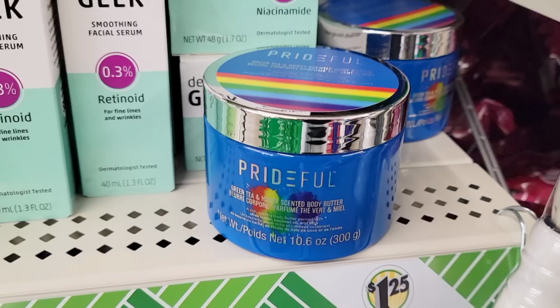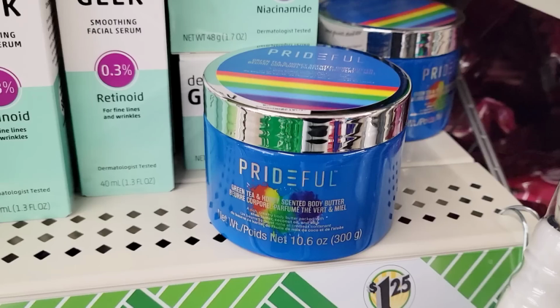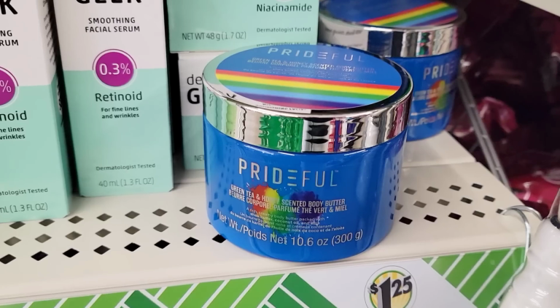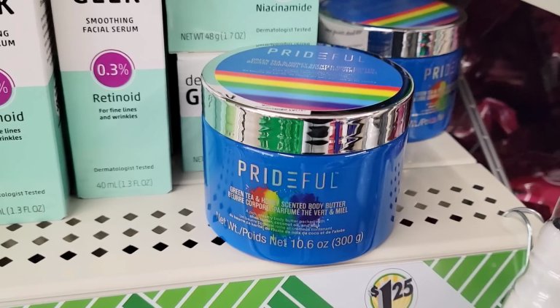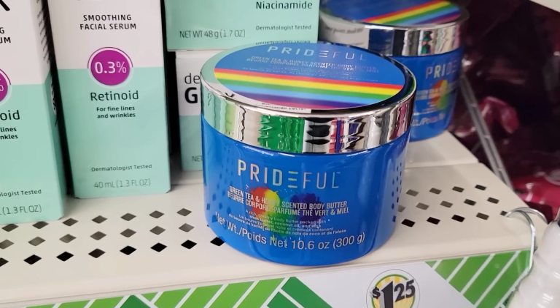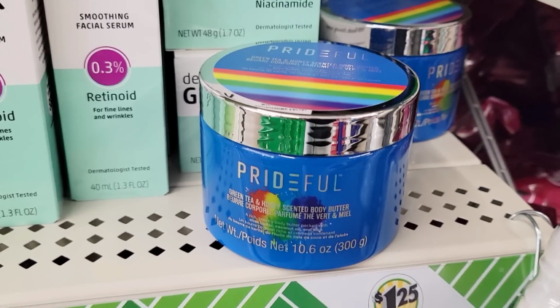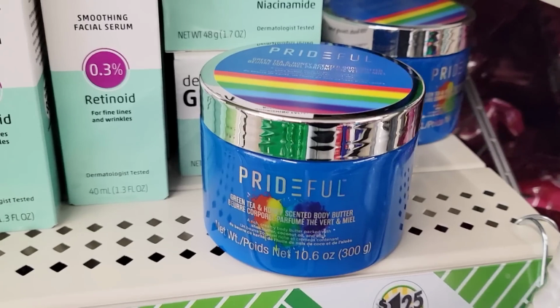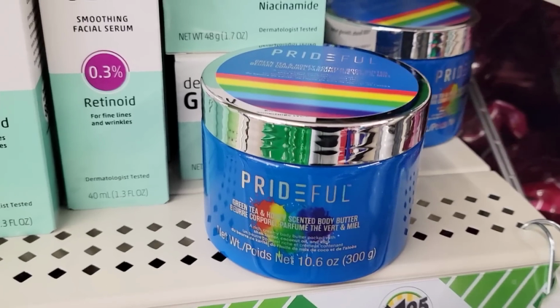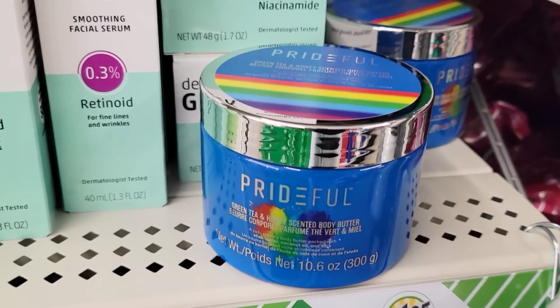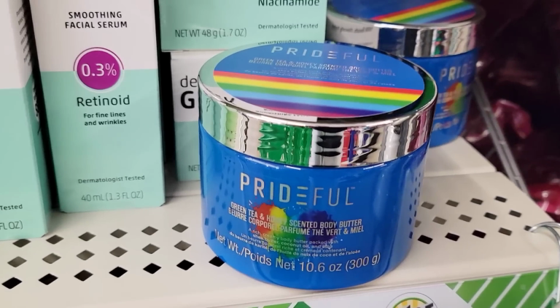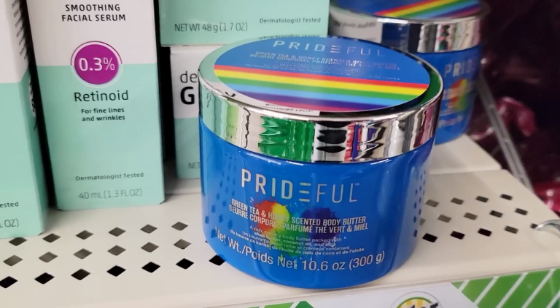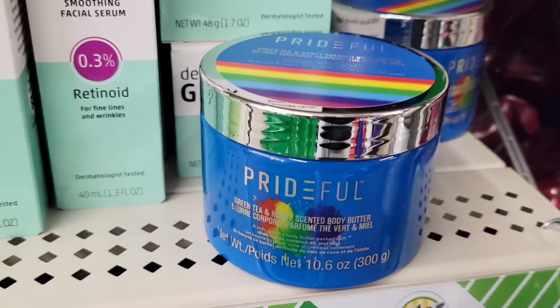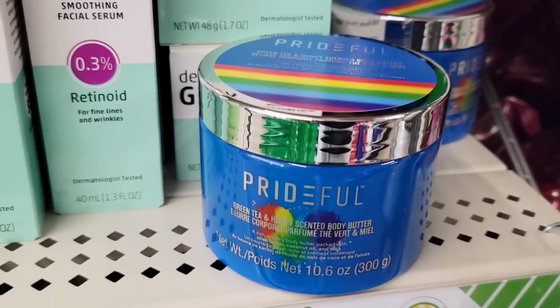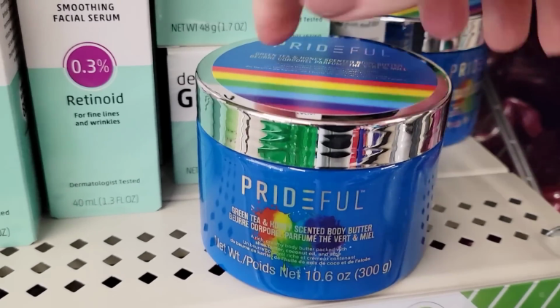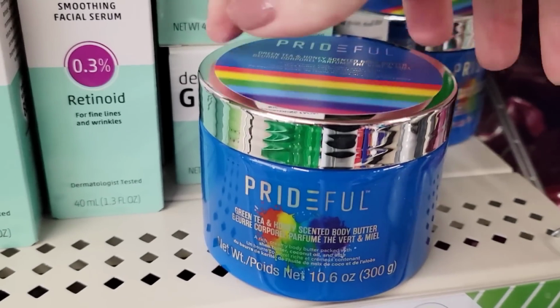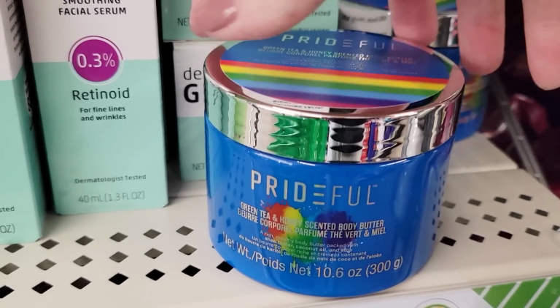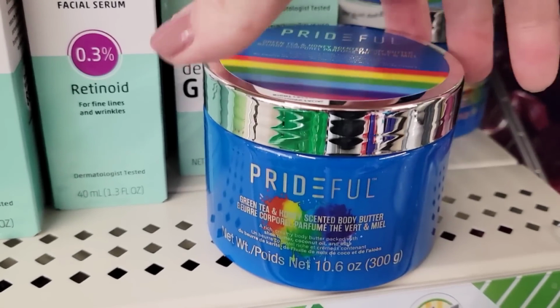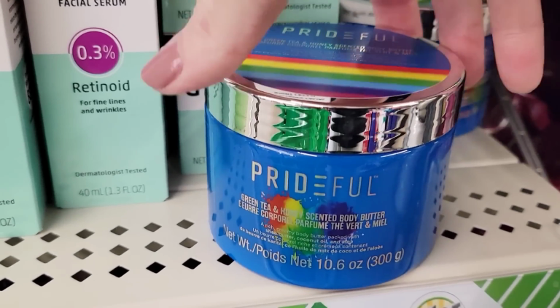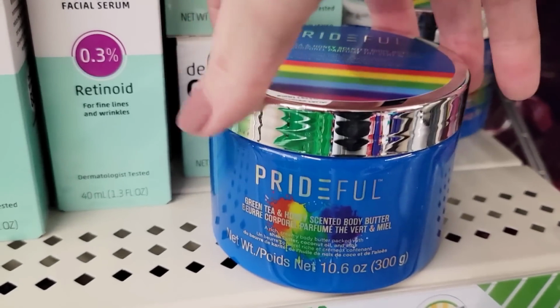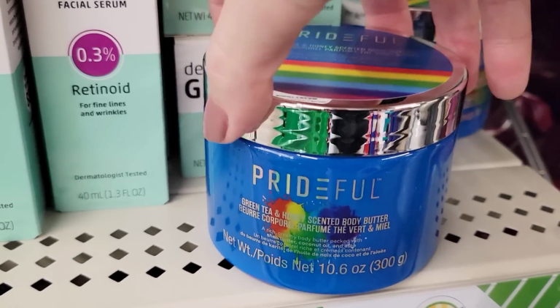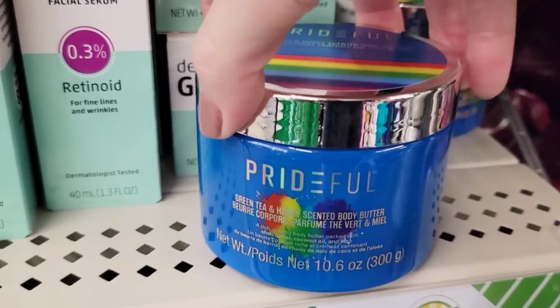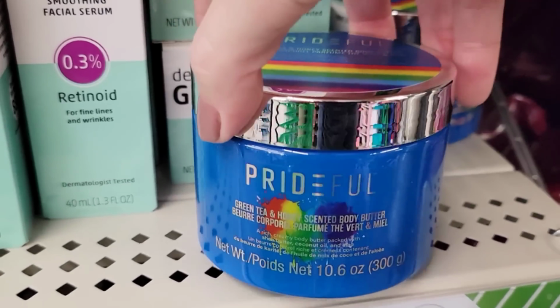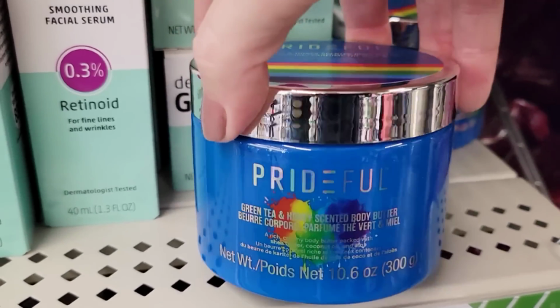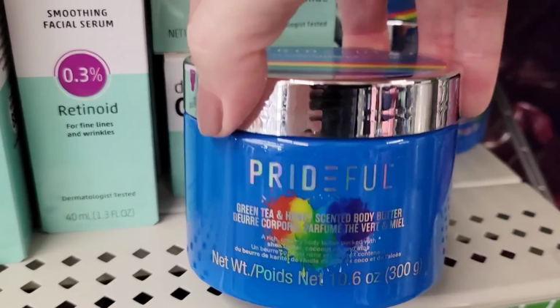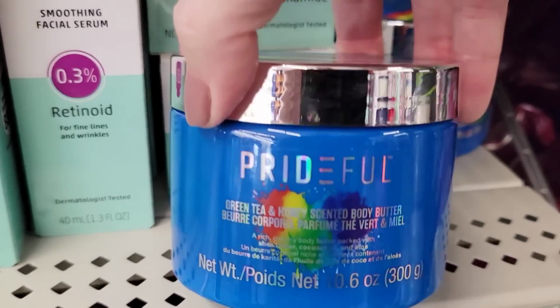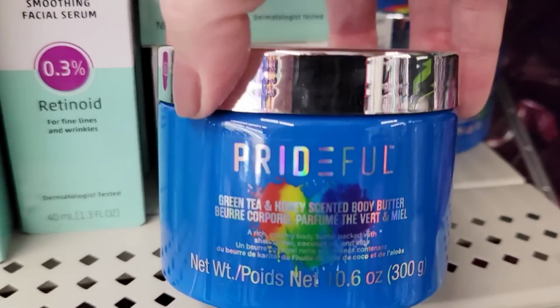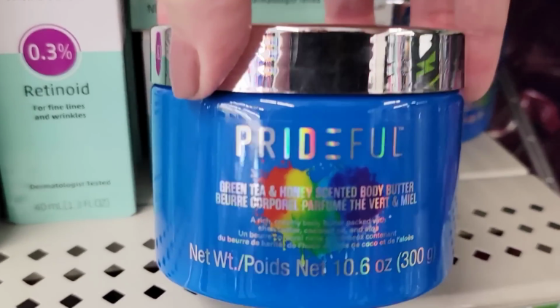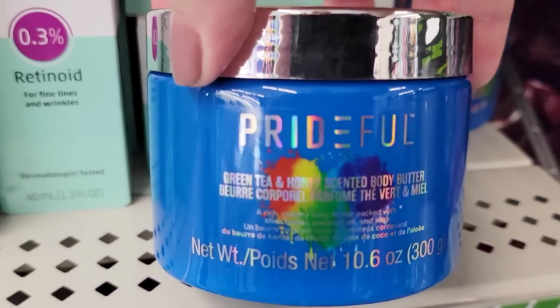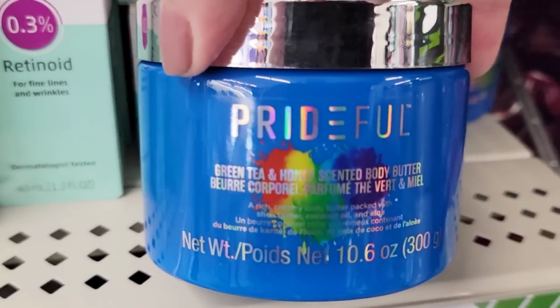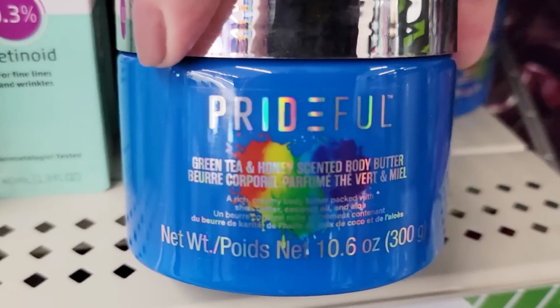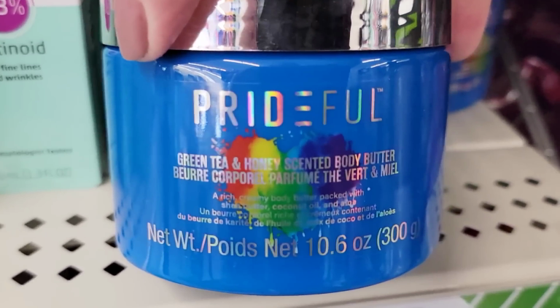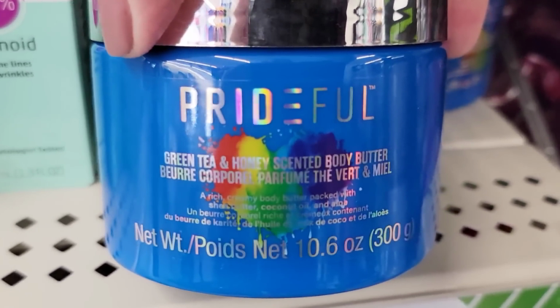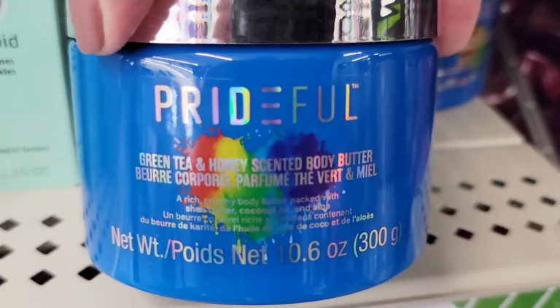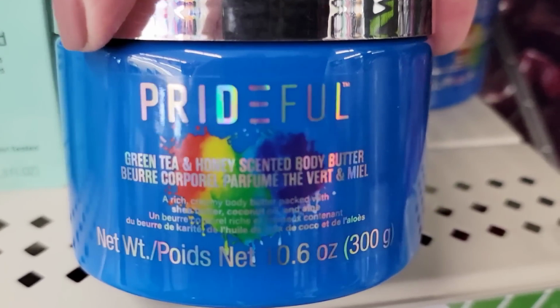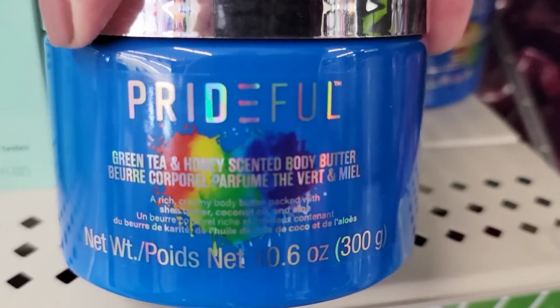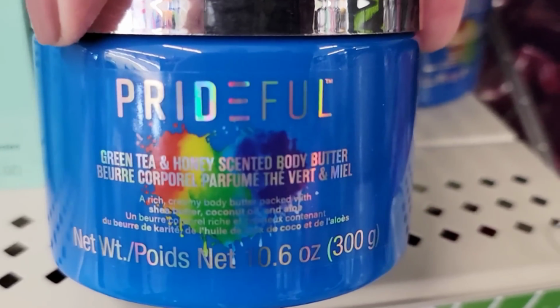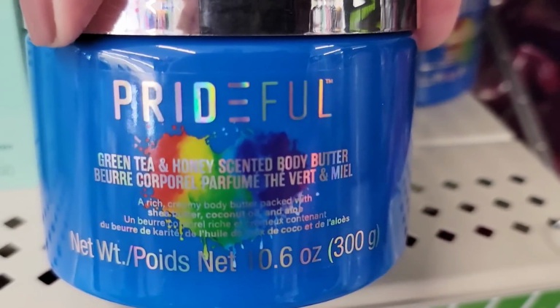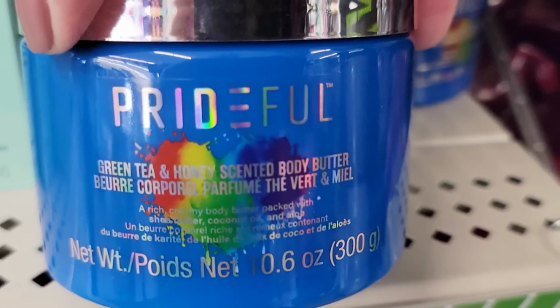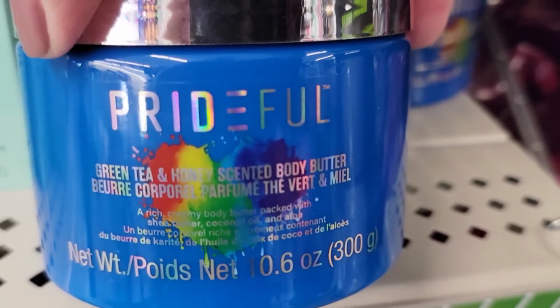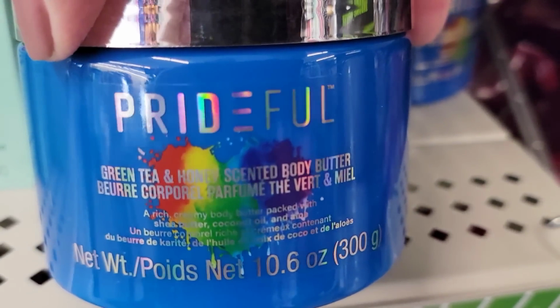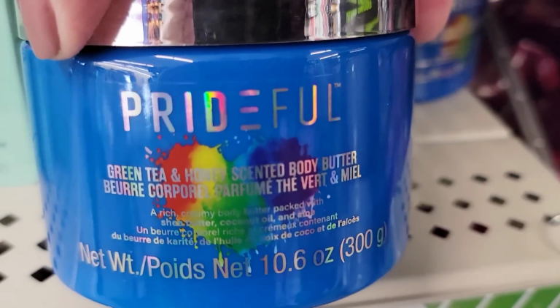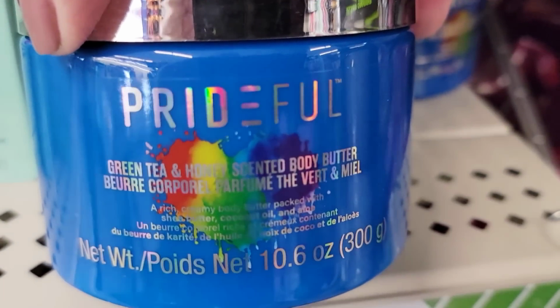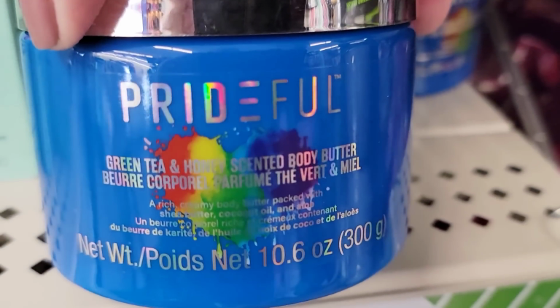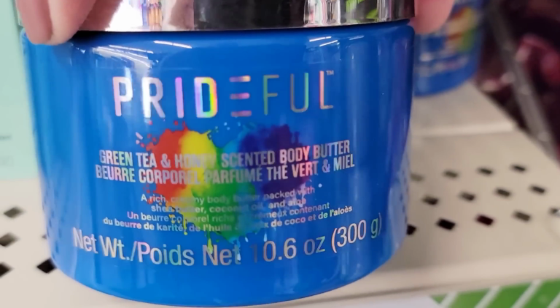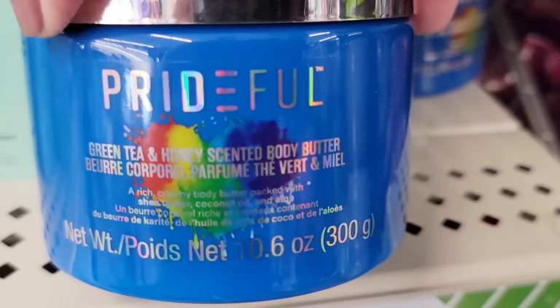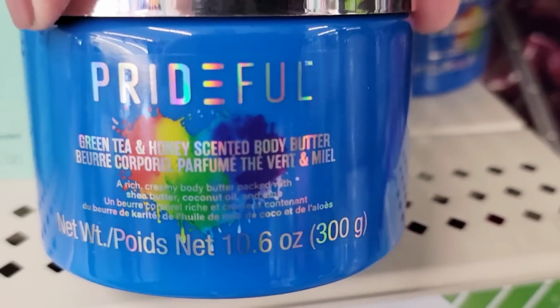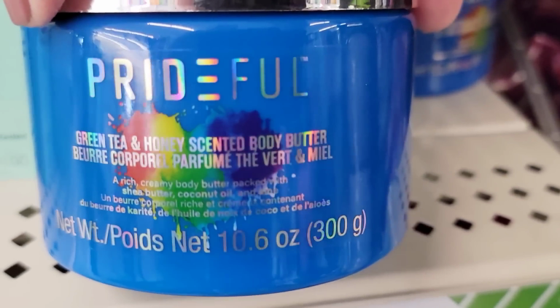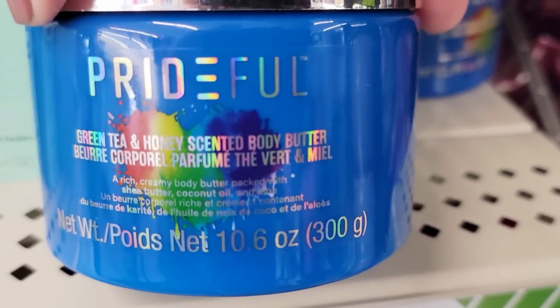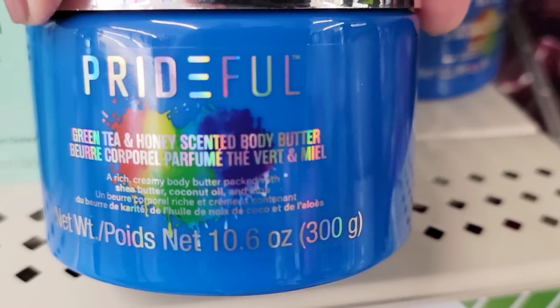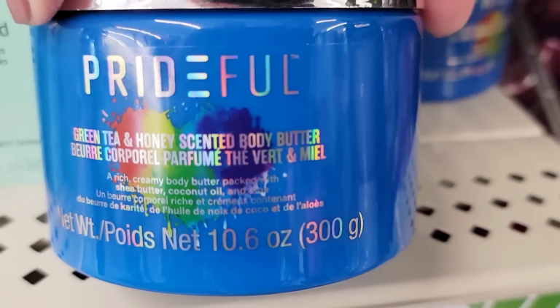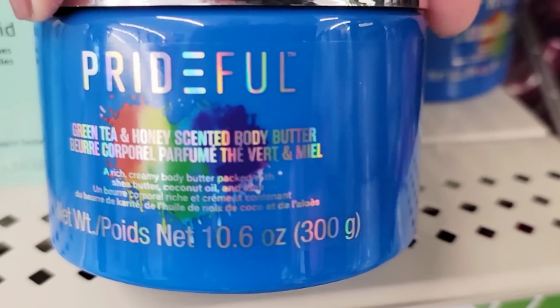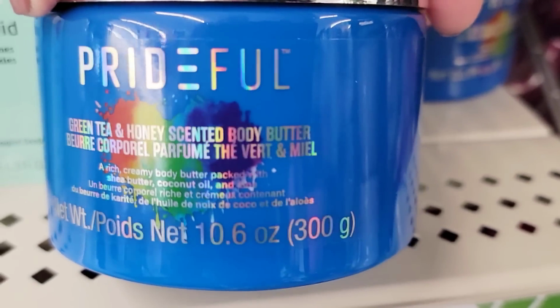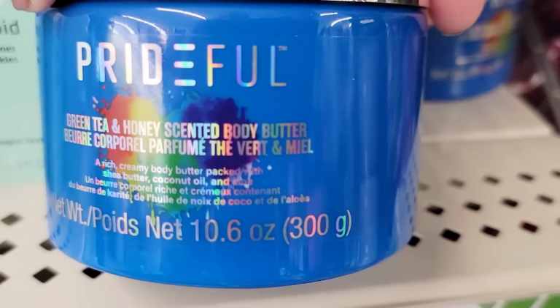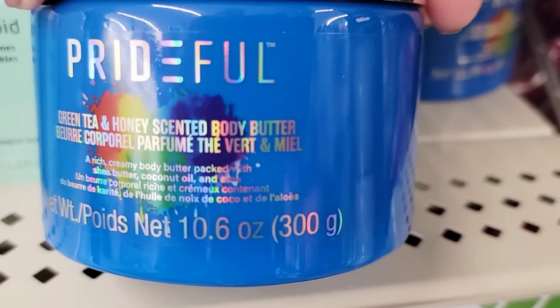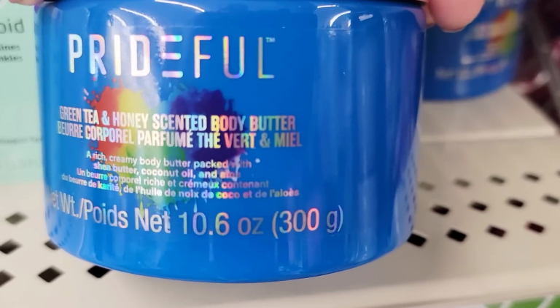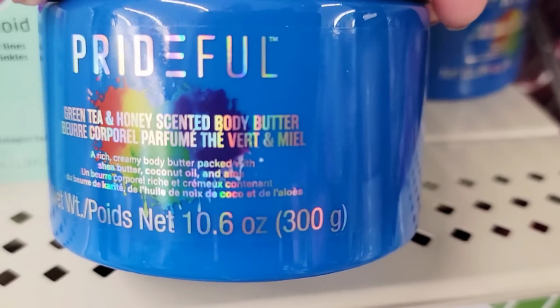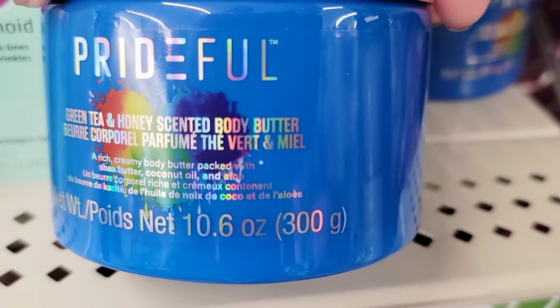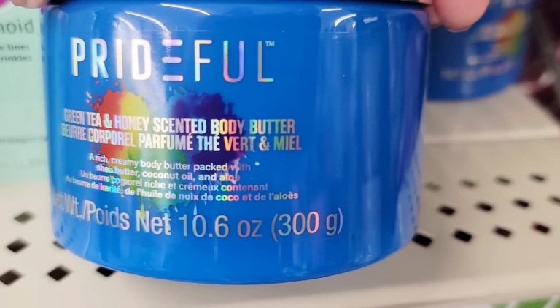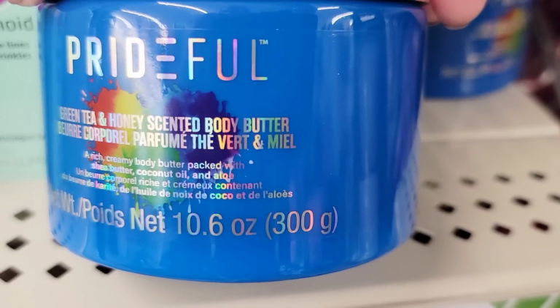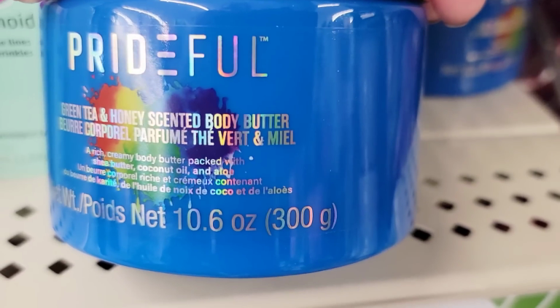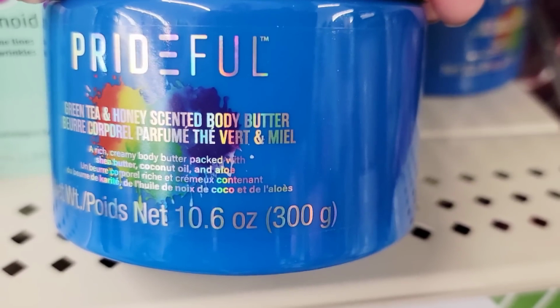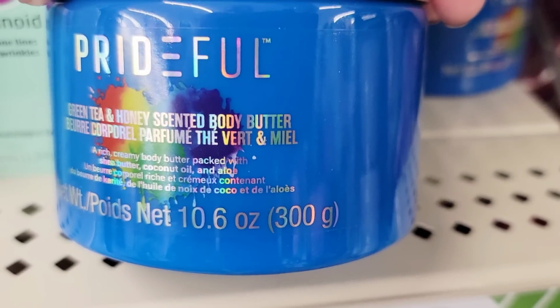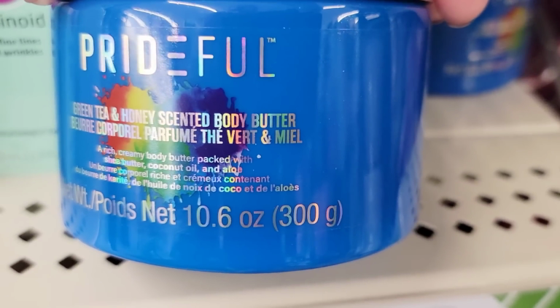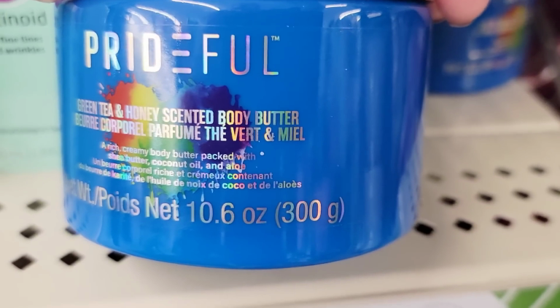Here they have a 10.6-ounce body butter in the scent green tea and honey.